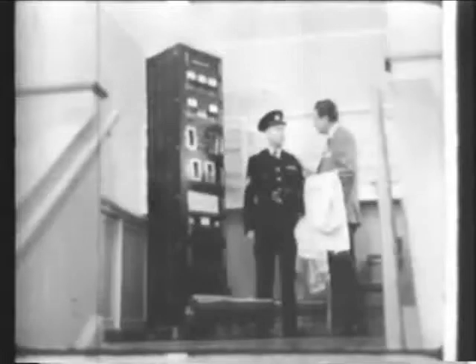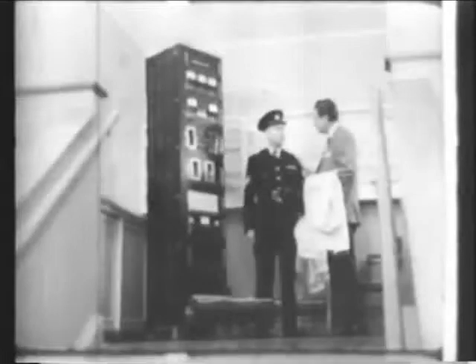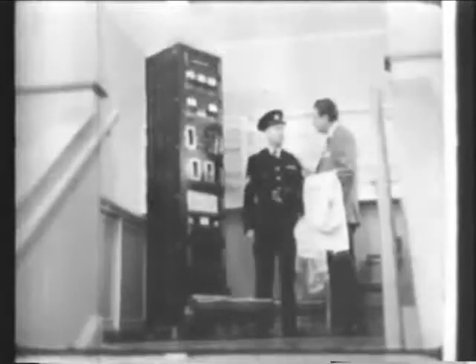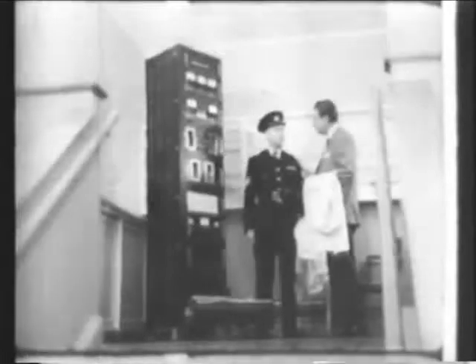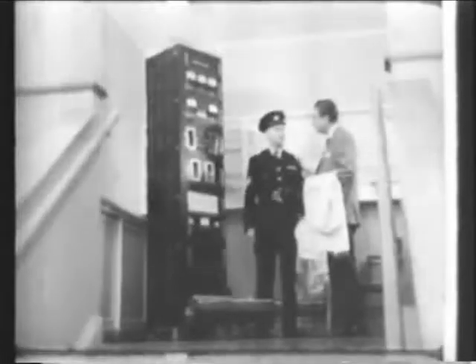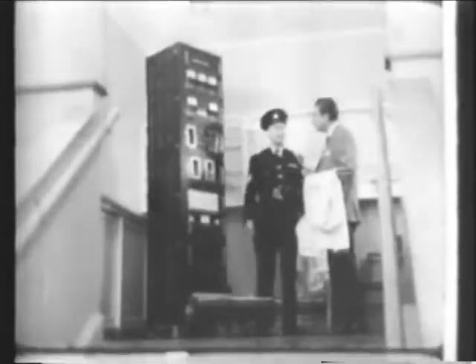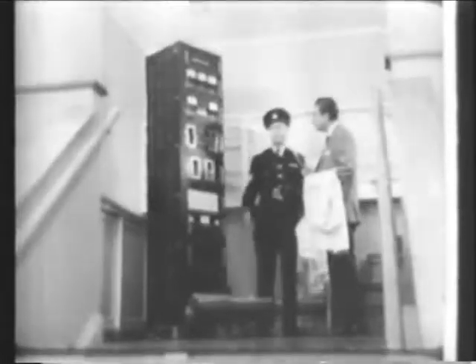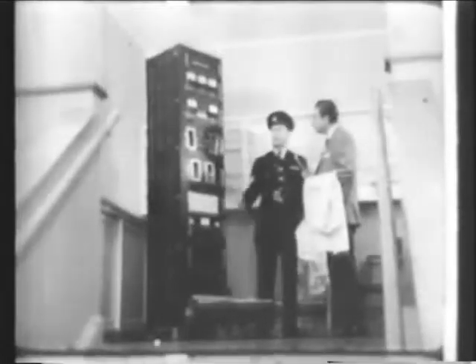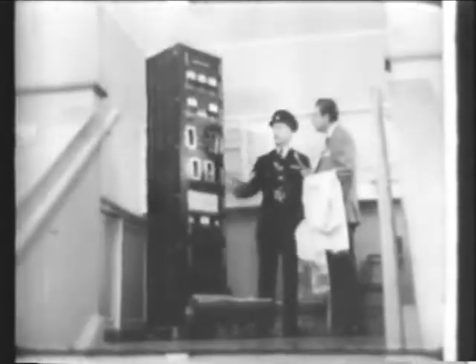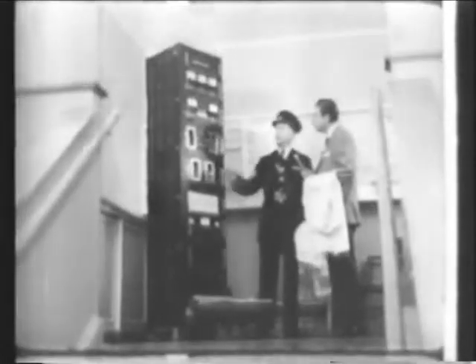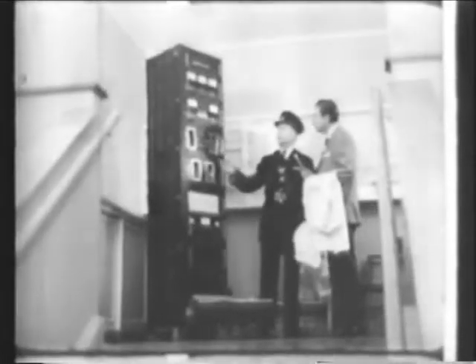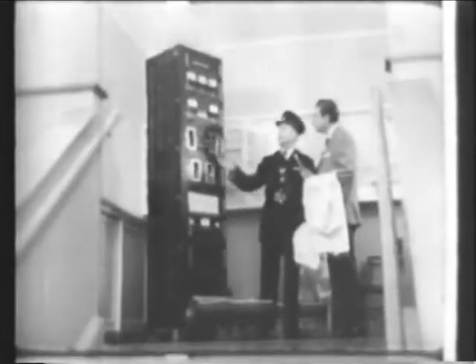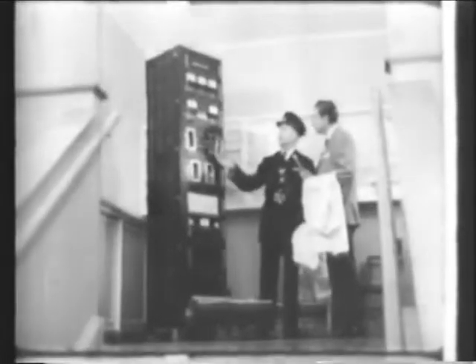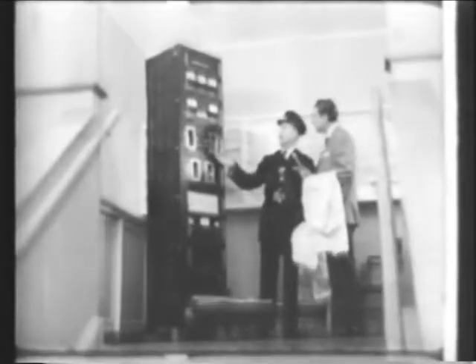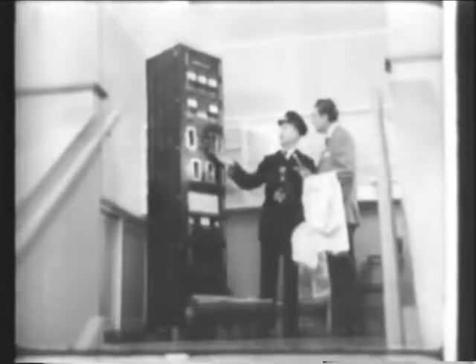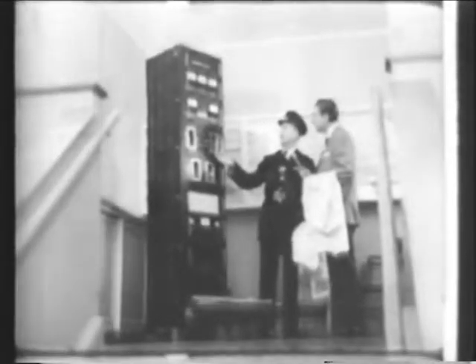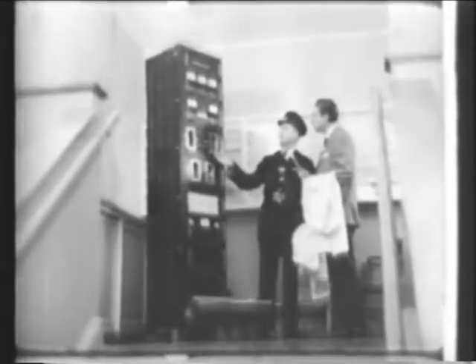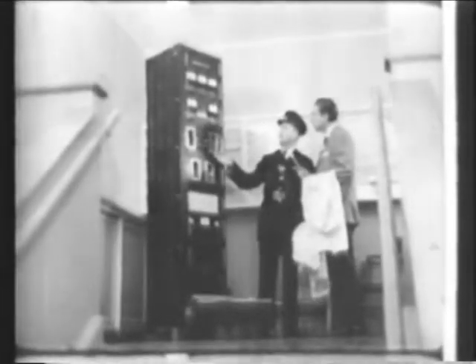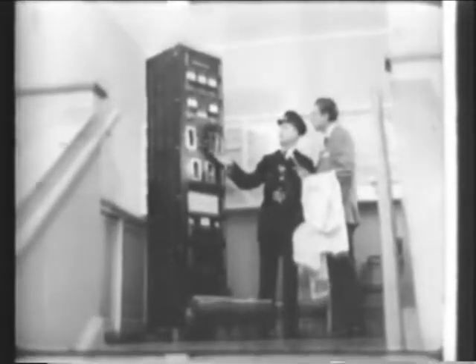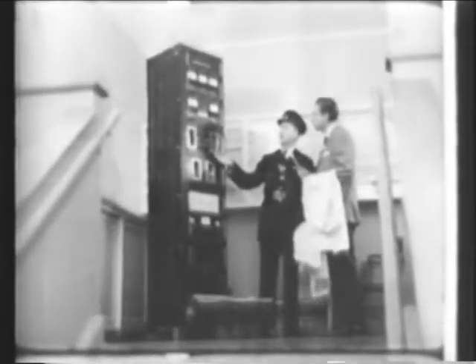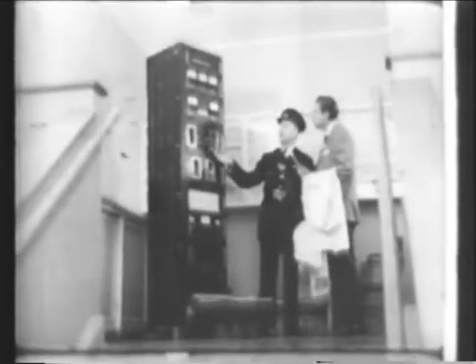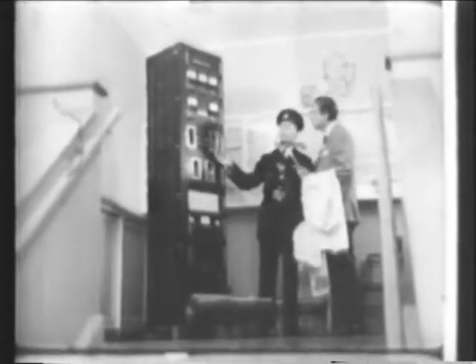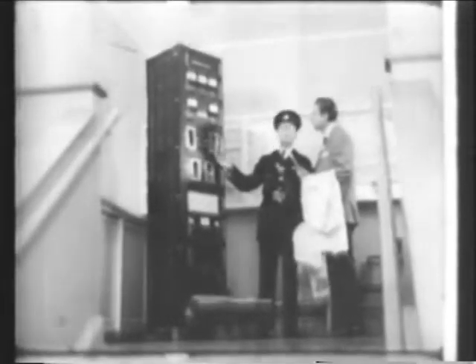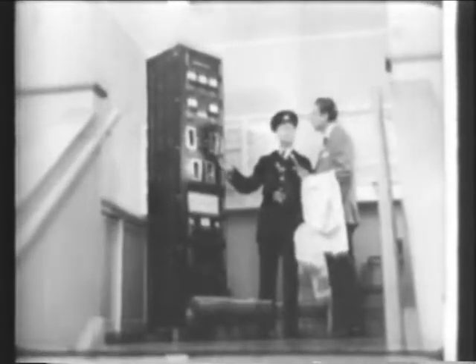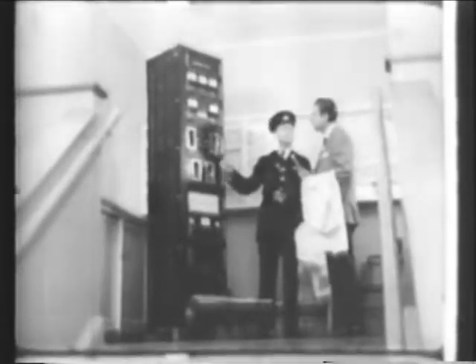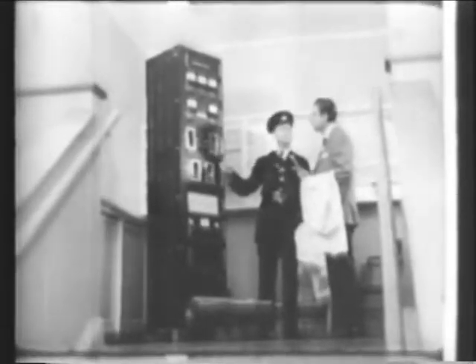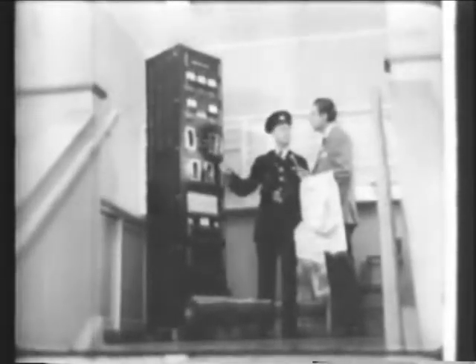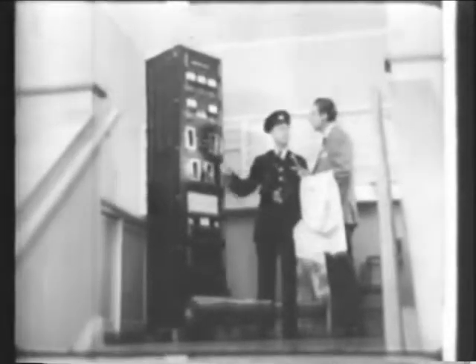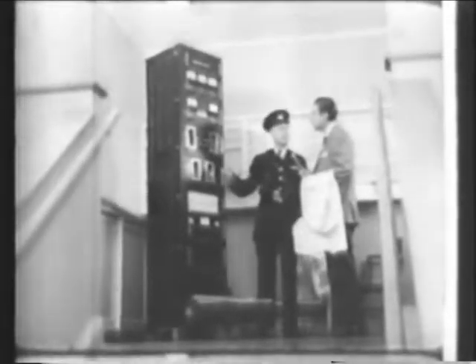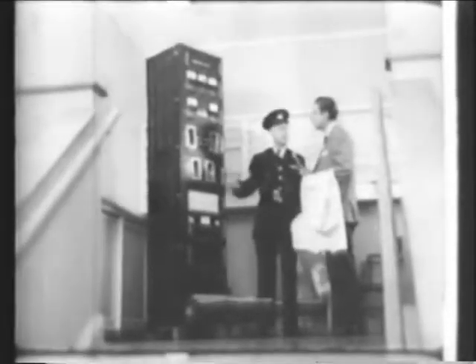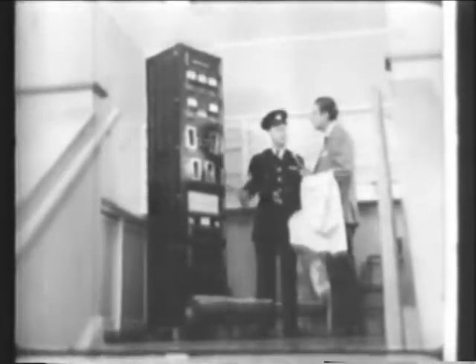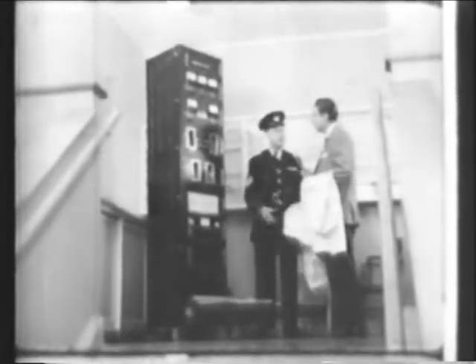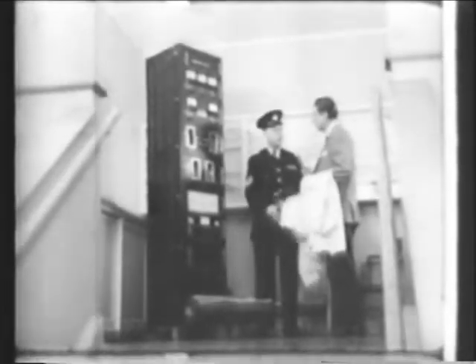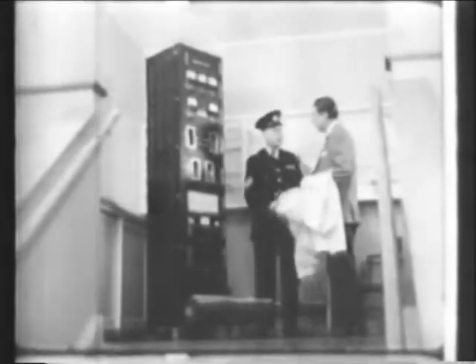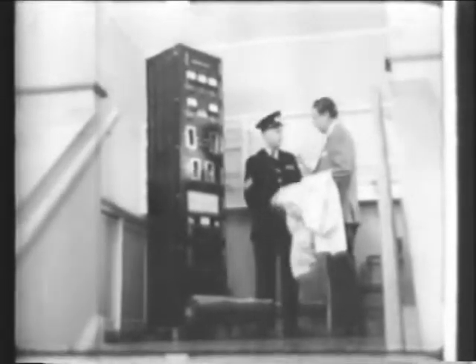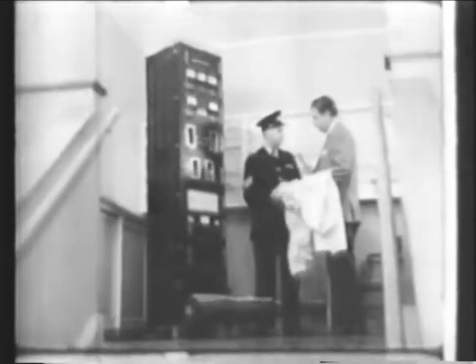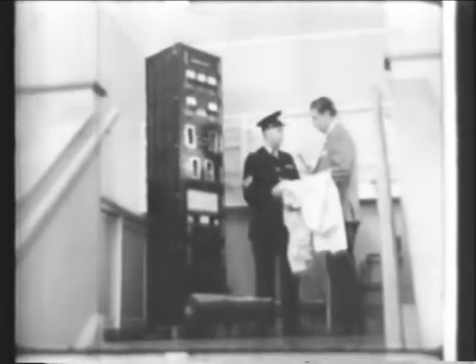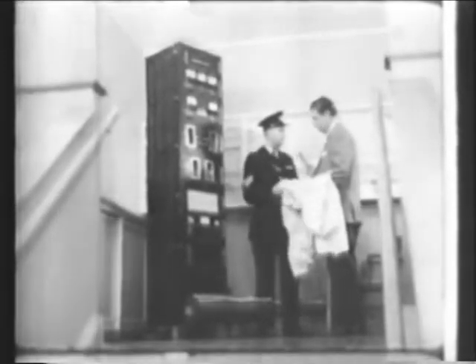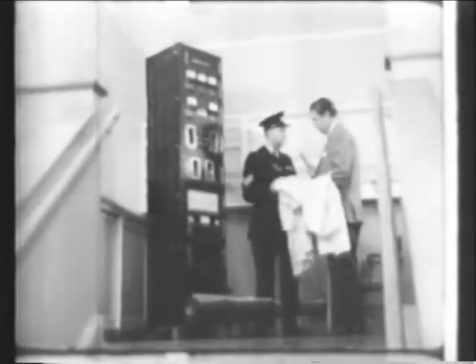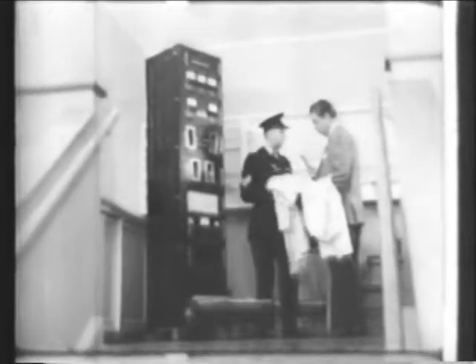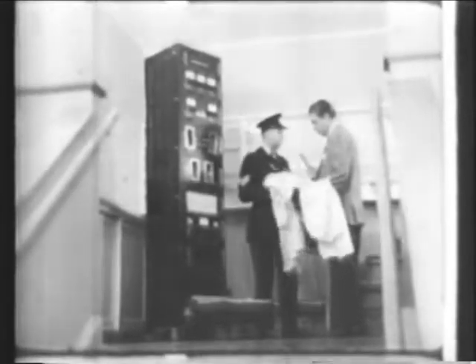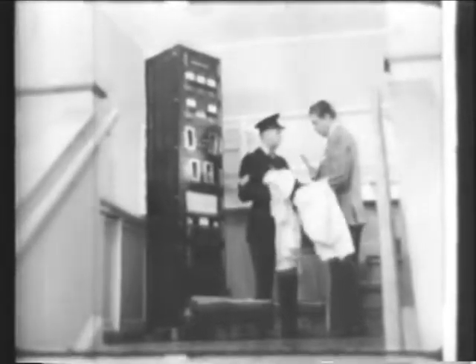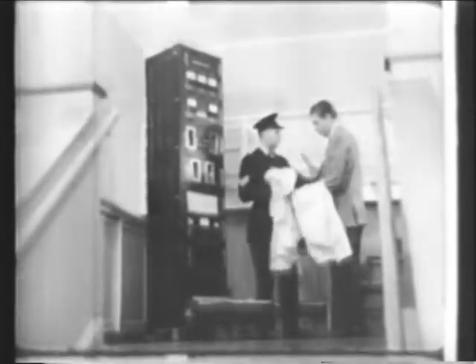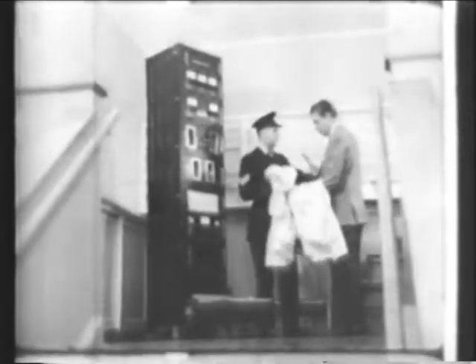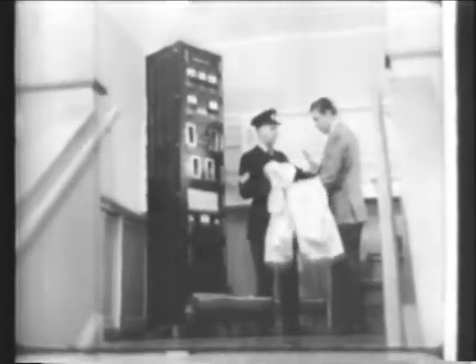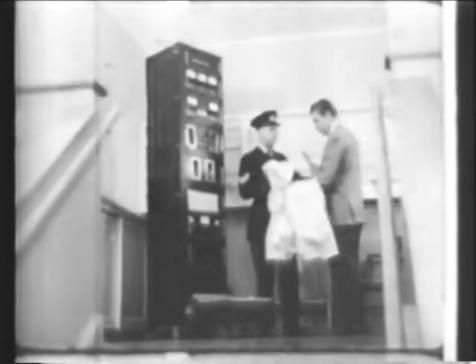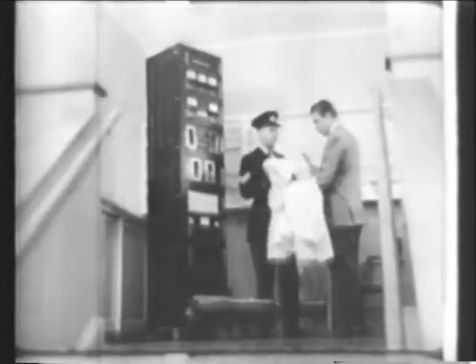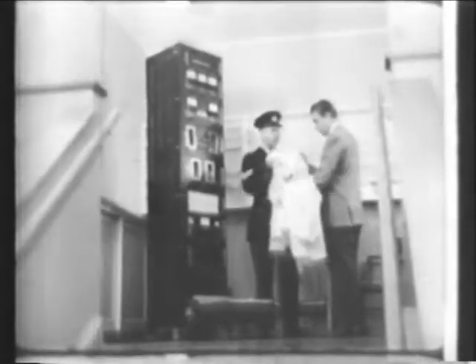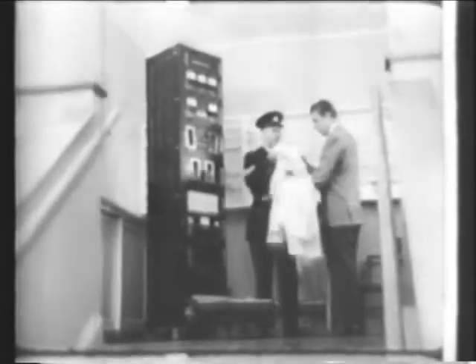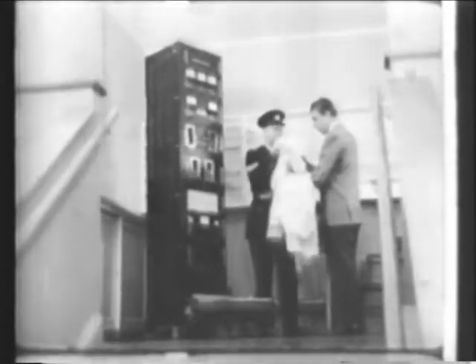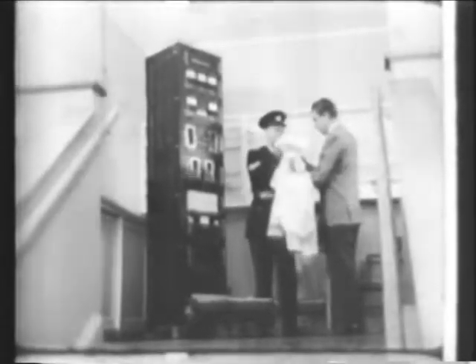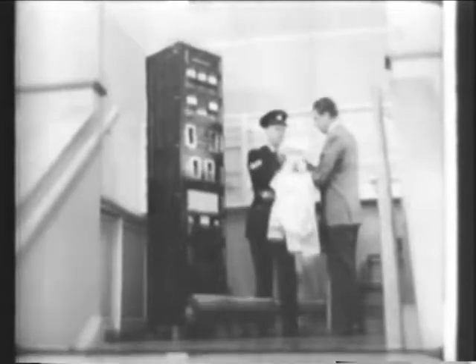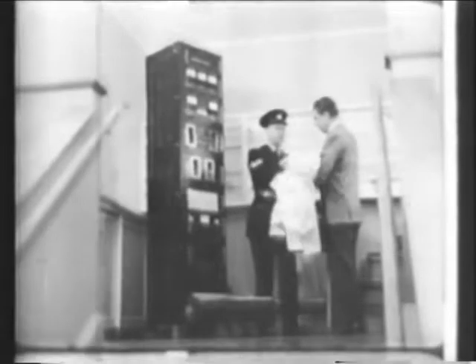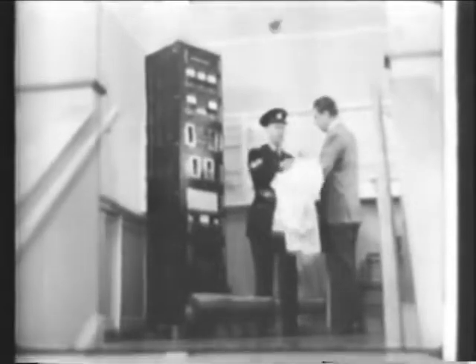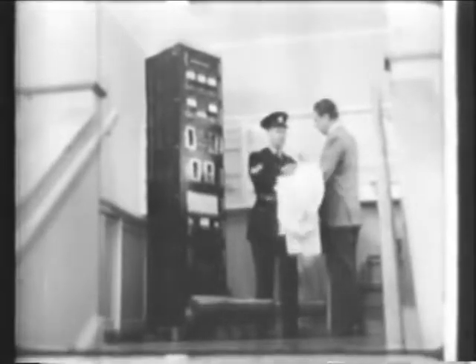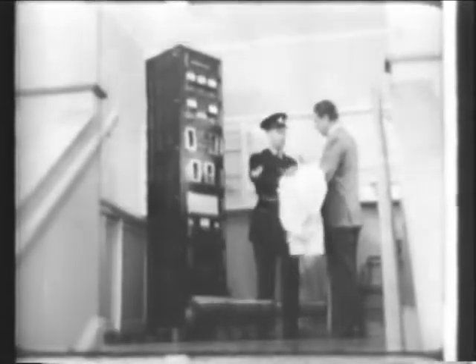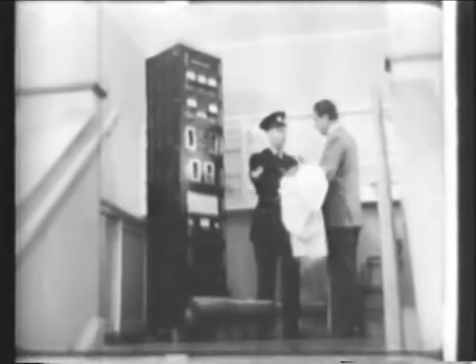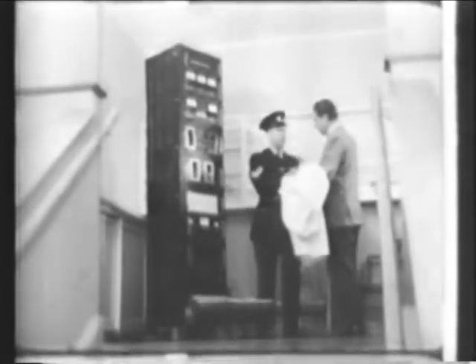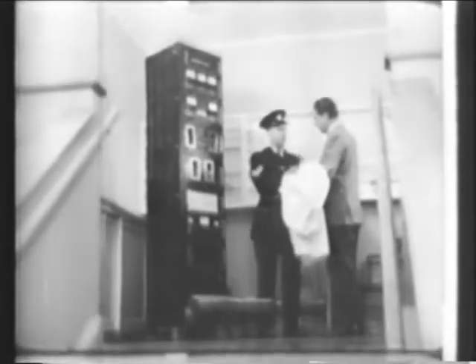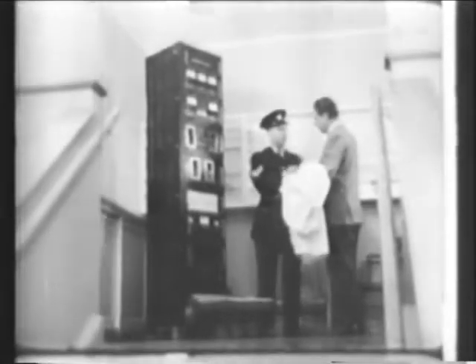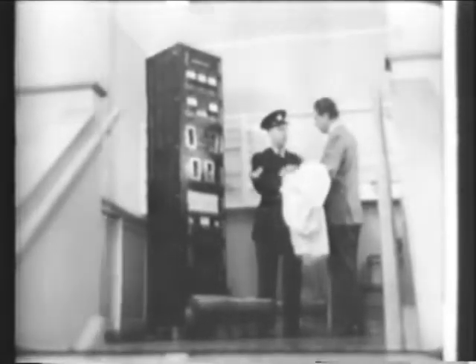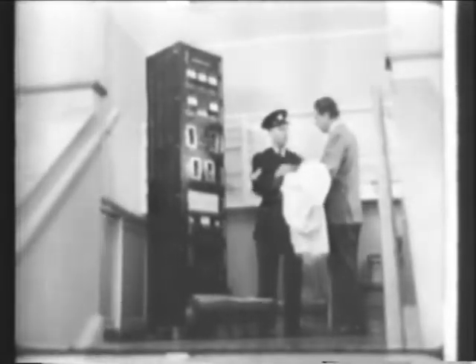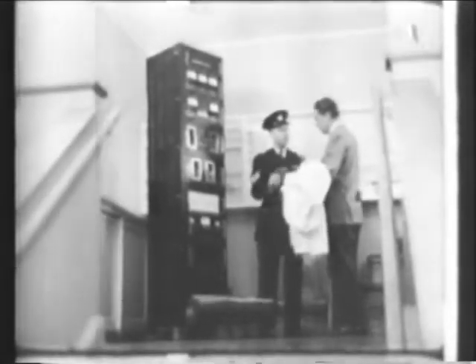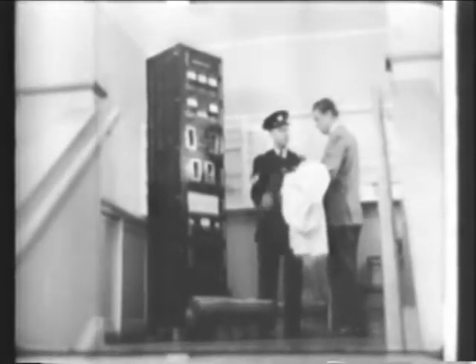This here is a hand and foot monitor. If you care to put these coats over here, Fred, I'll show you how it works.